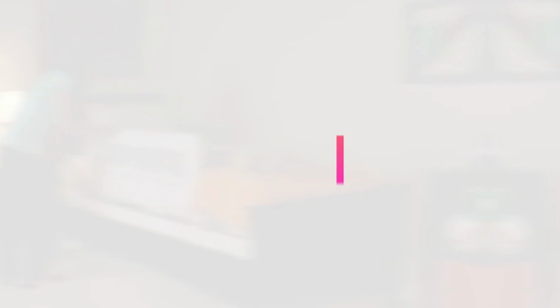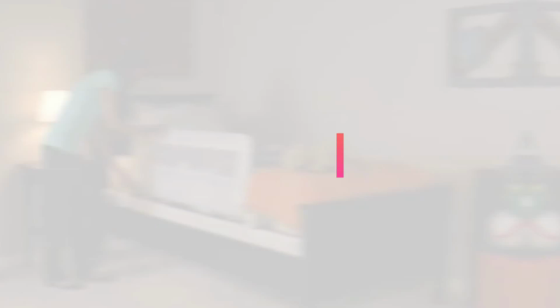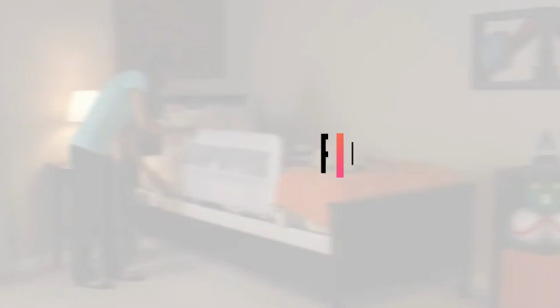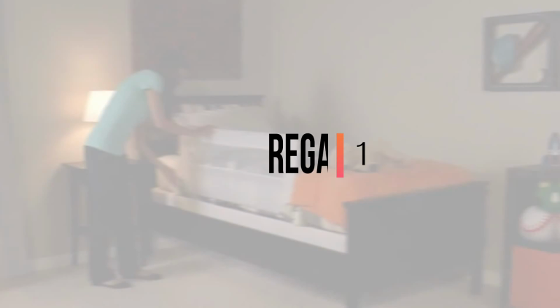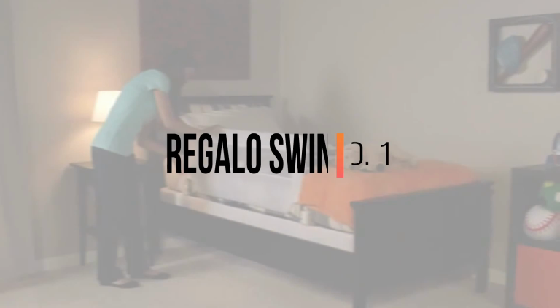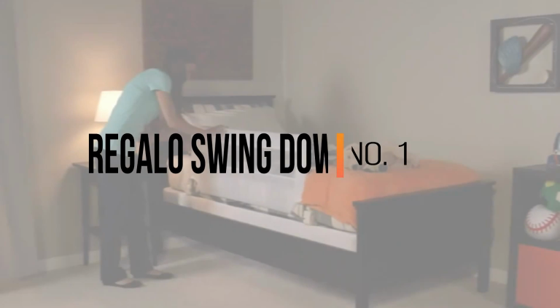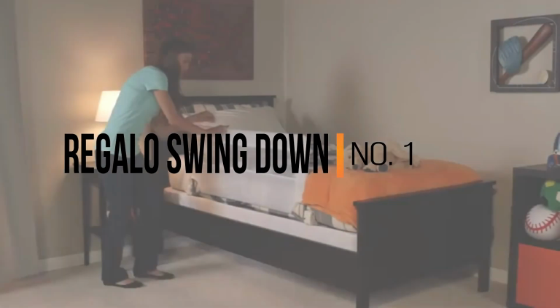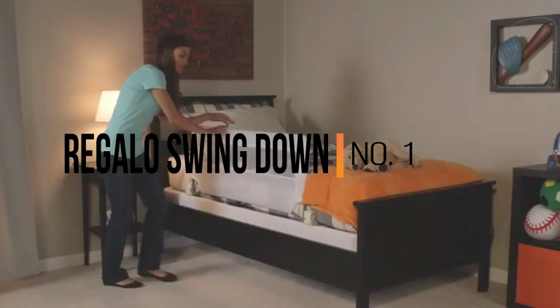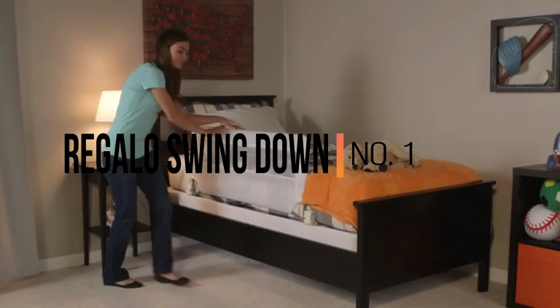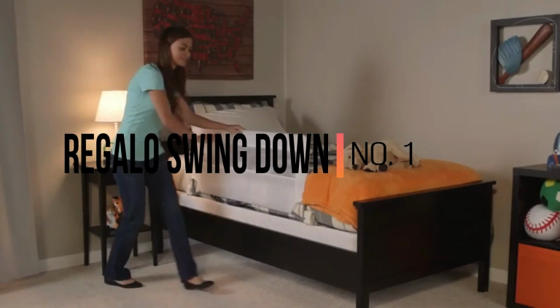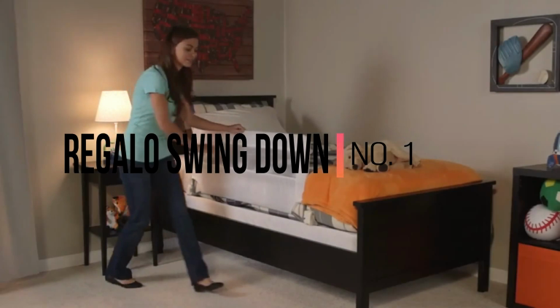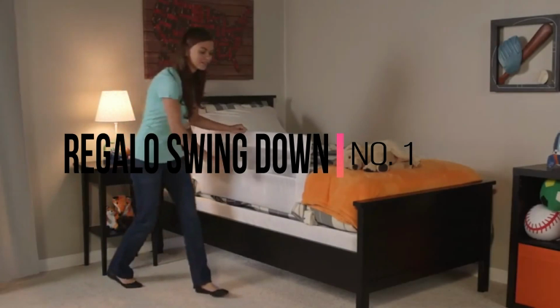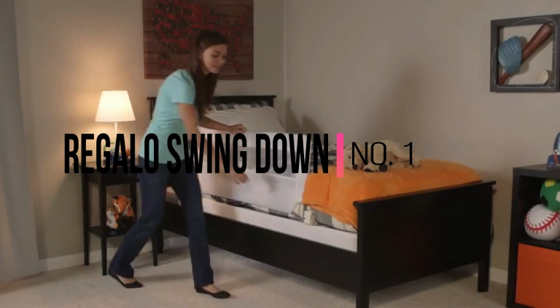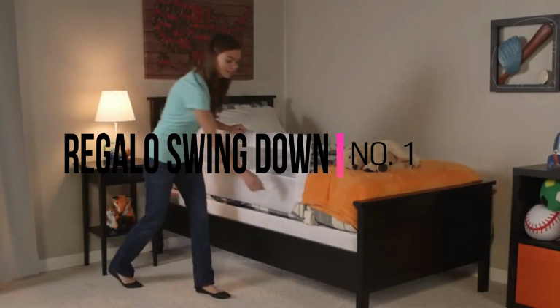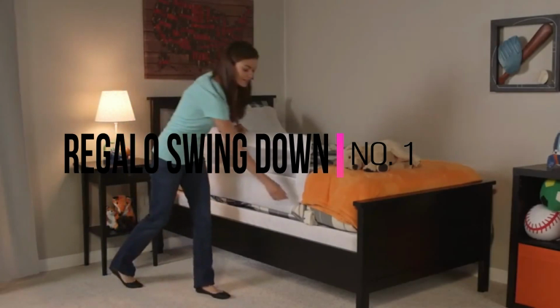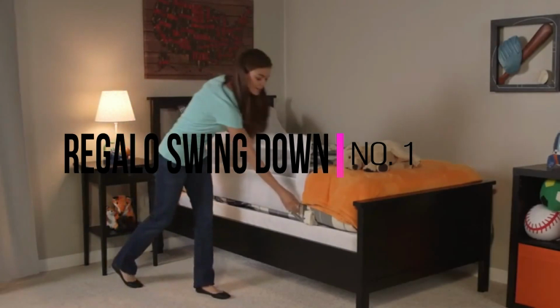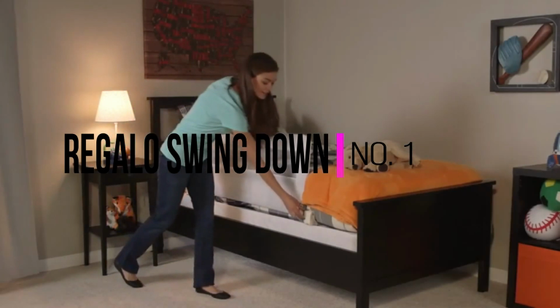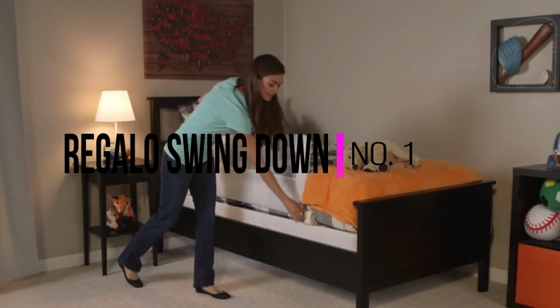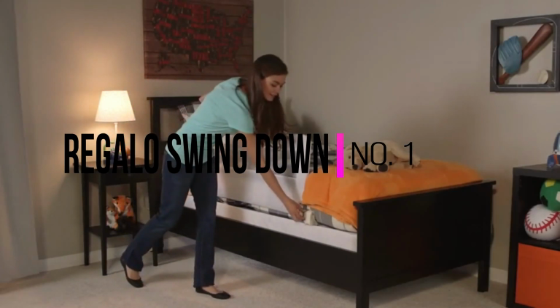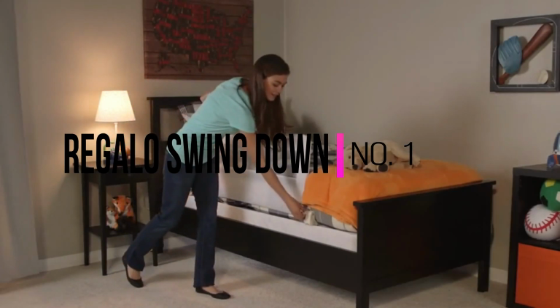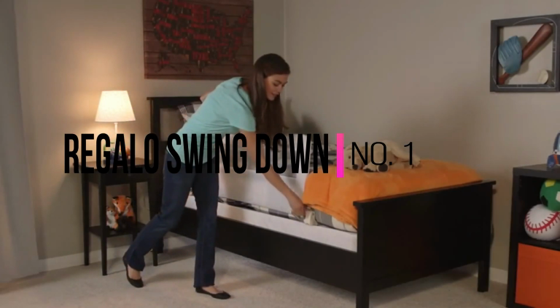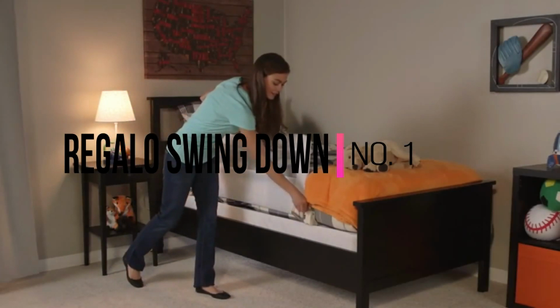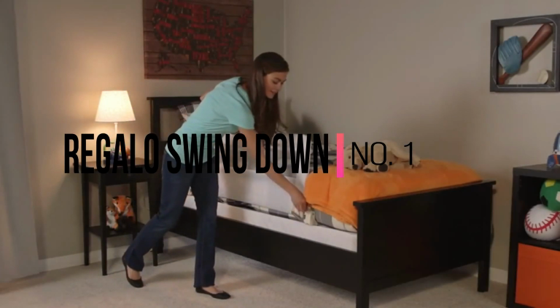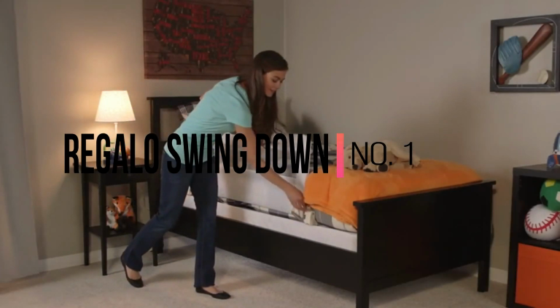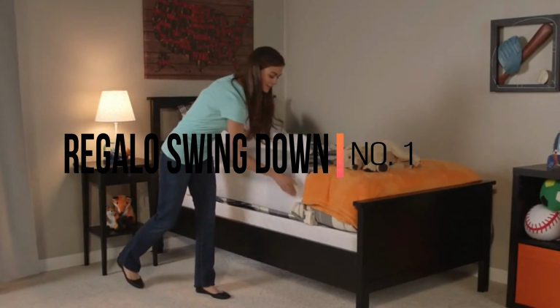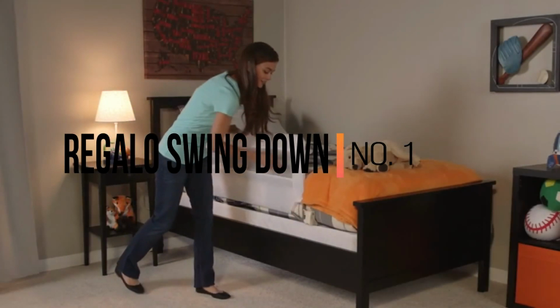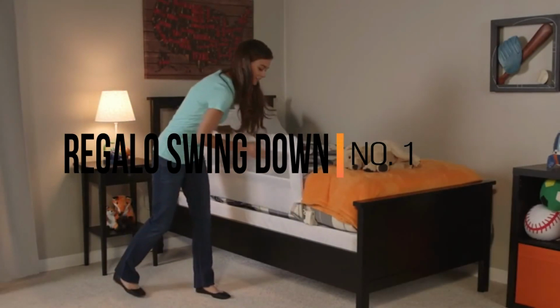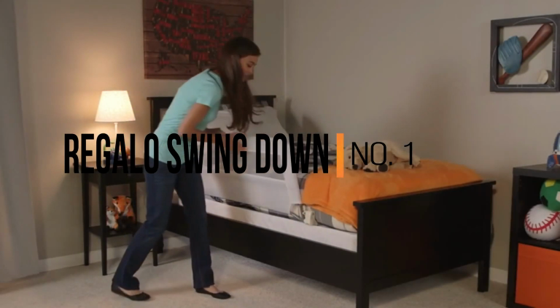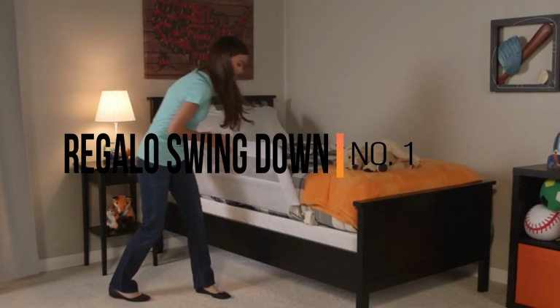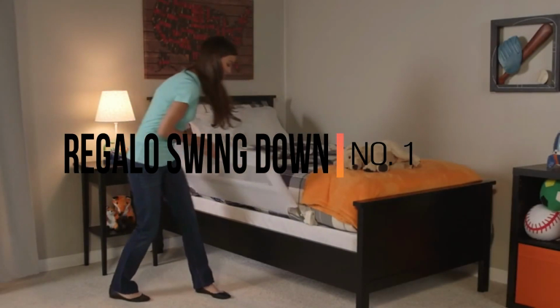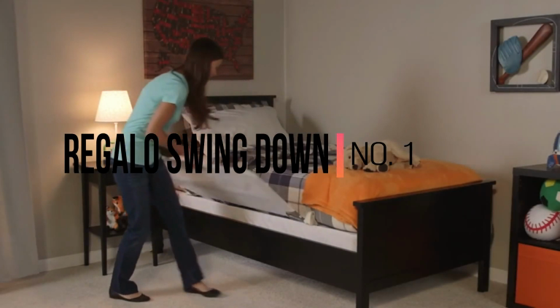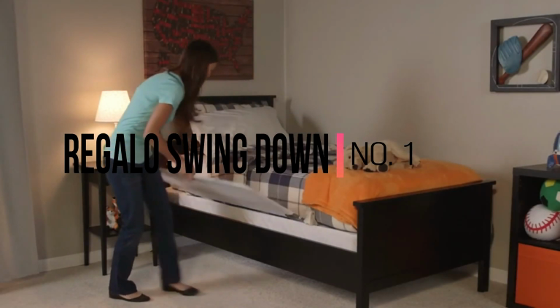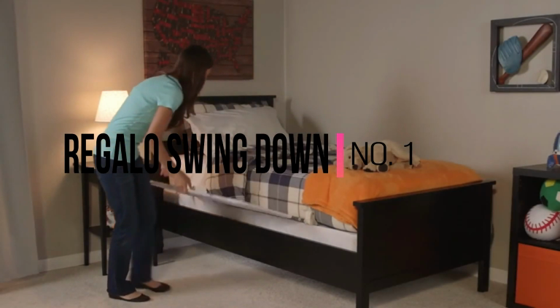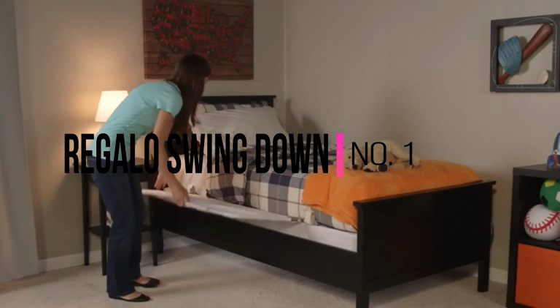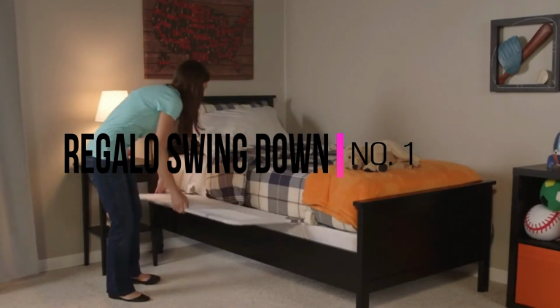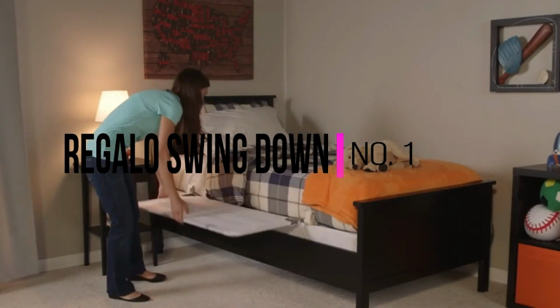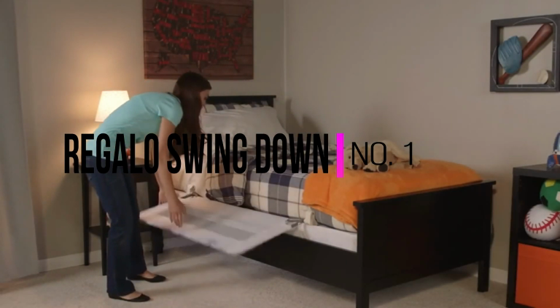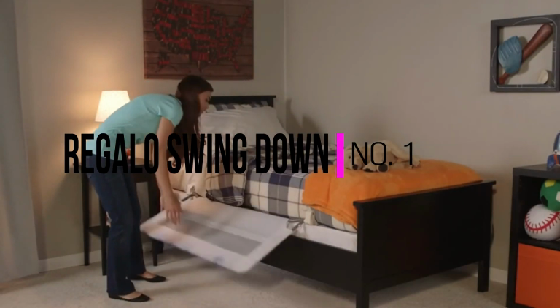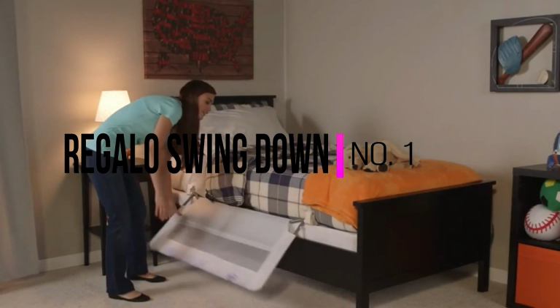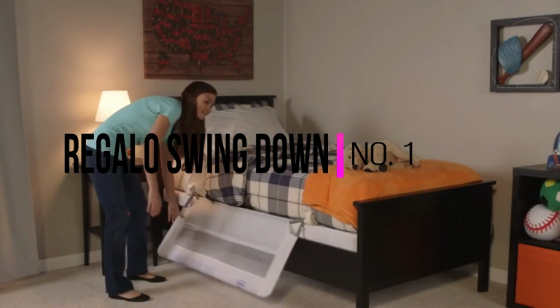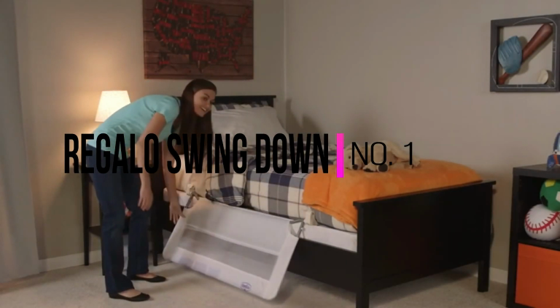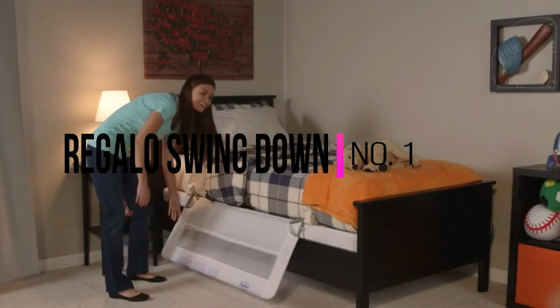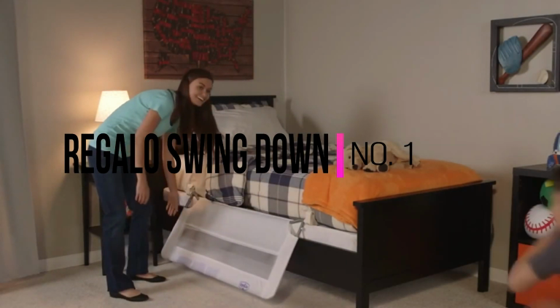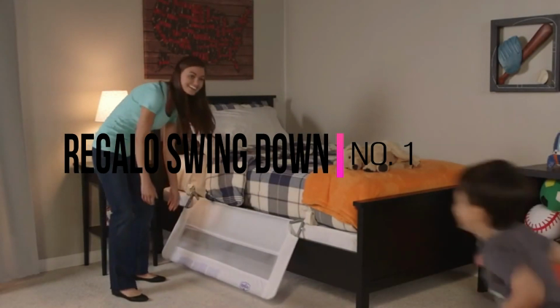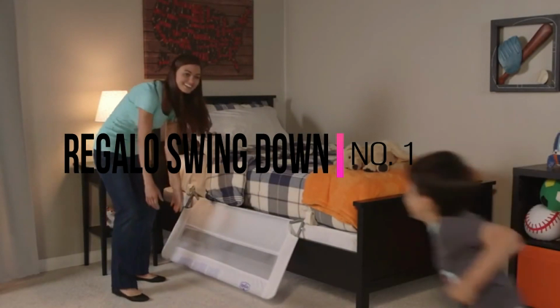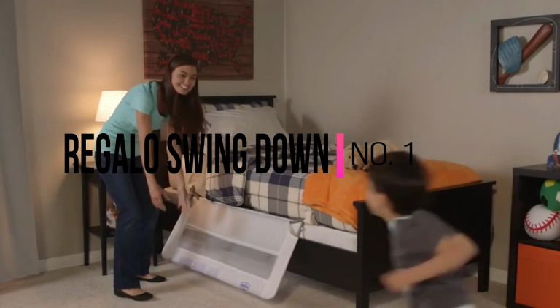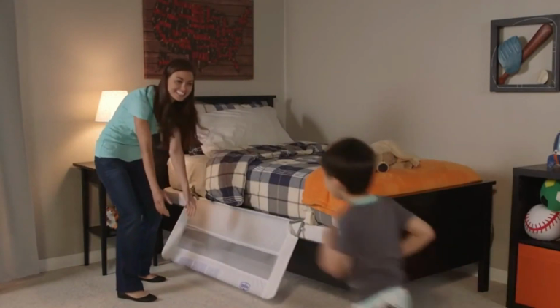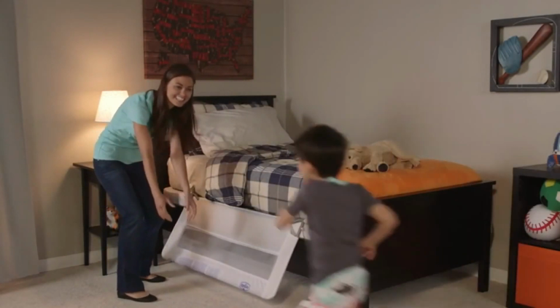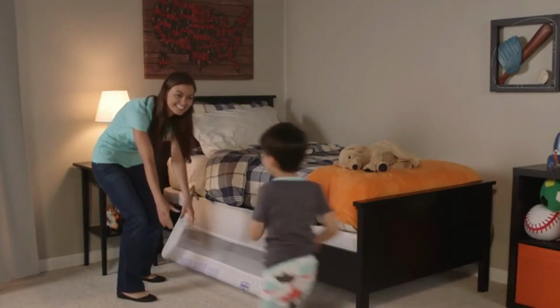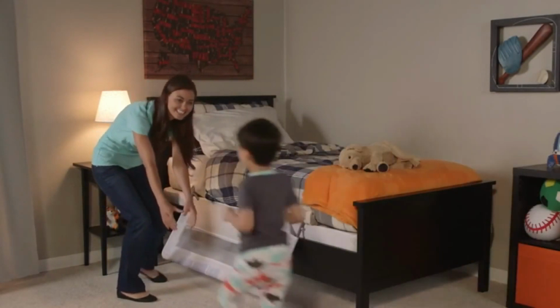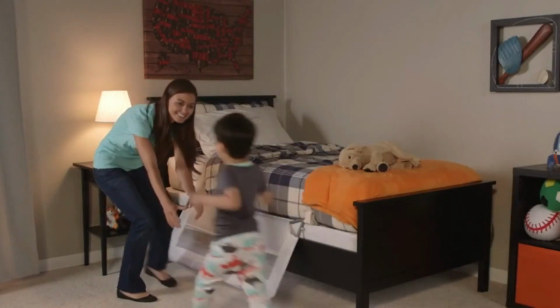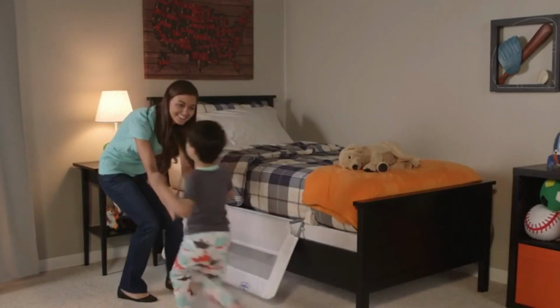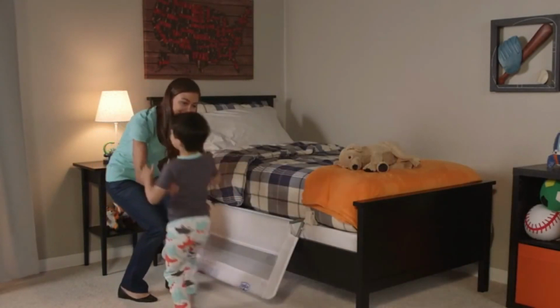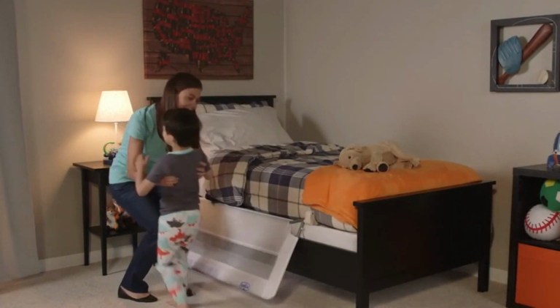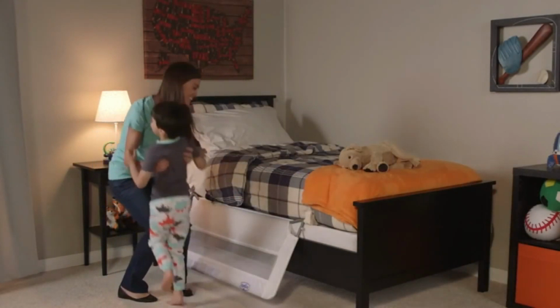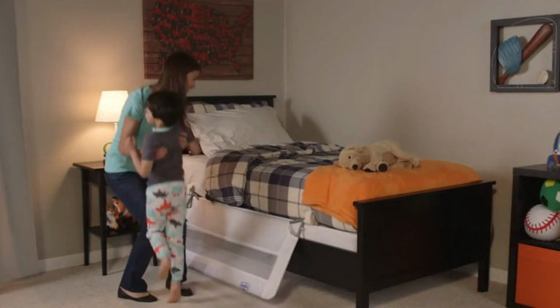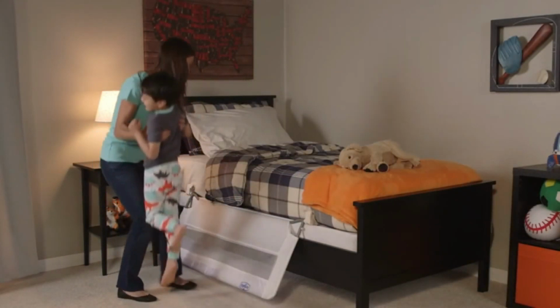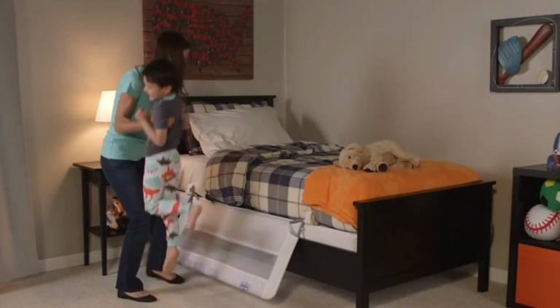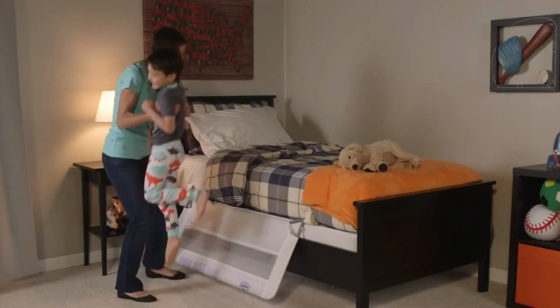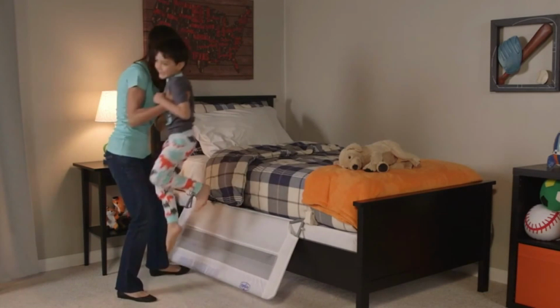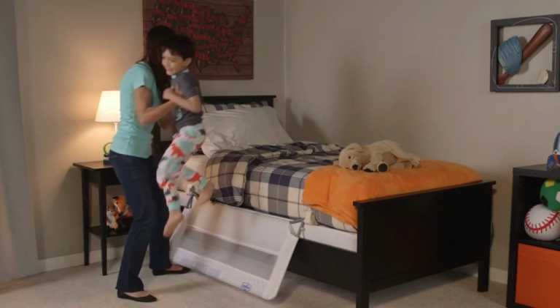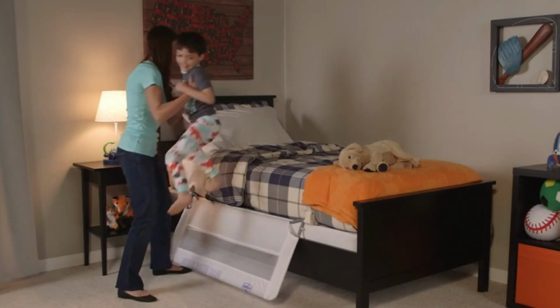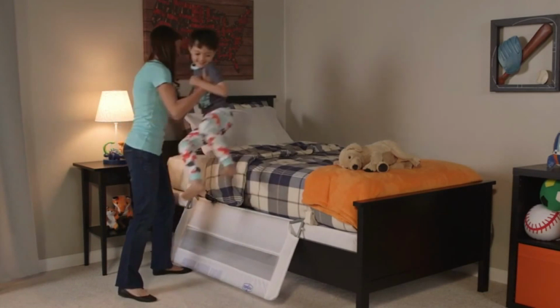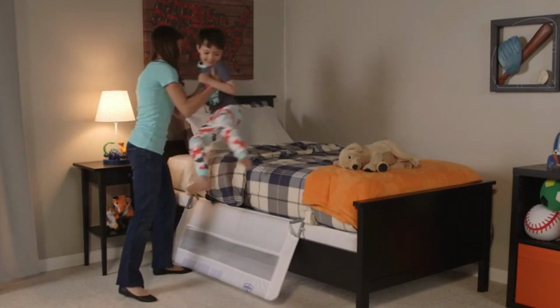The Regalo Swingdown Bed Rail is your solution for a durable, protective bed rail that provides safety and convenience.